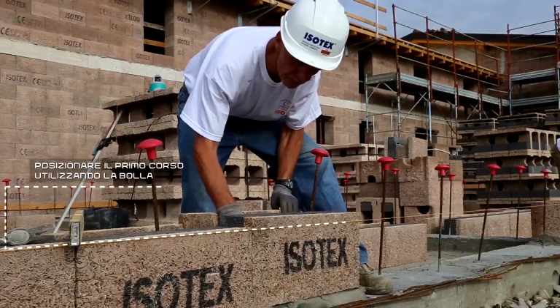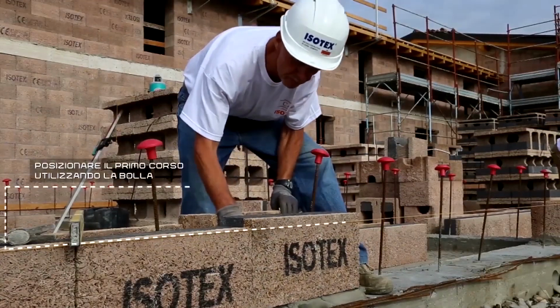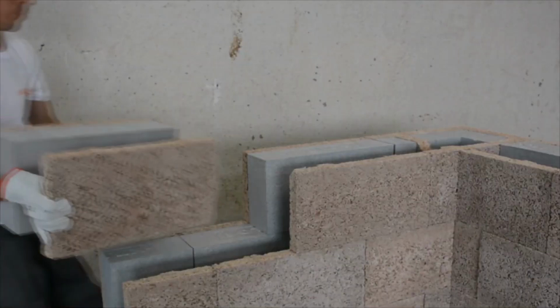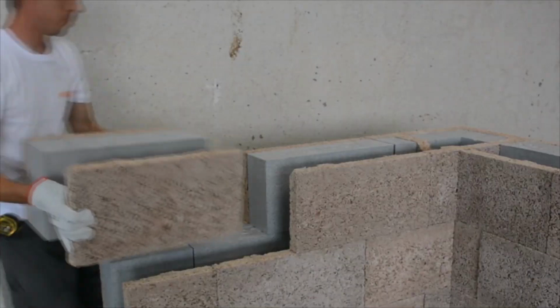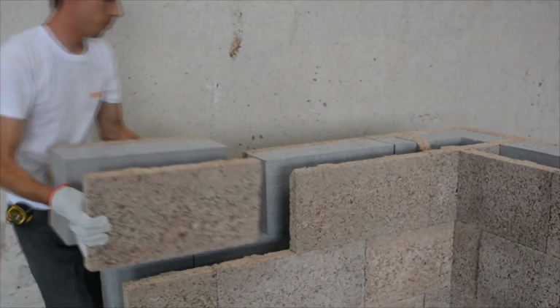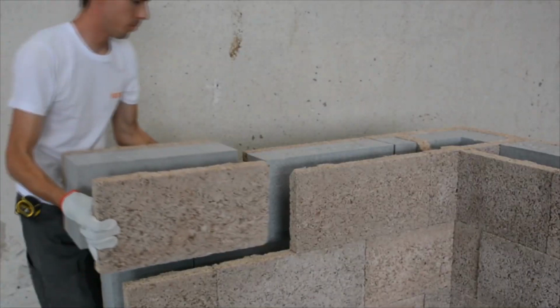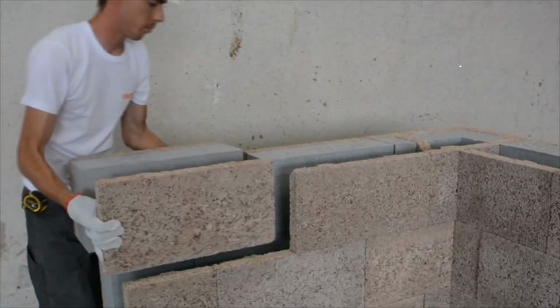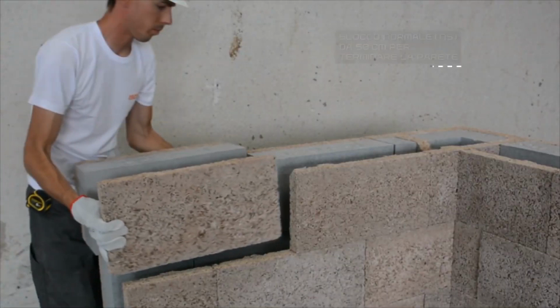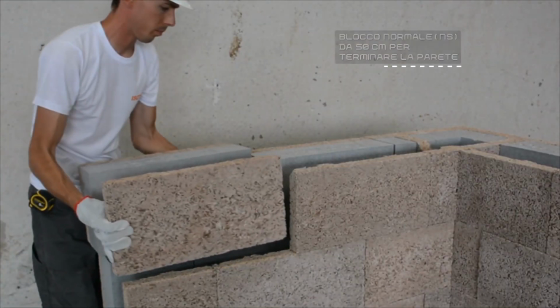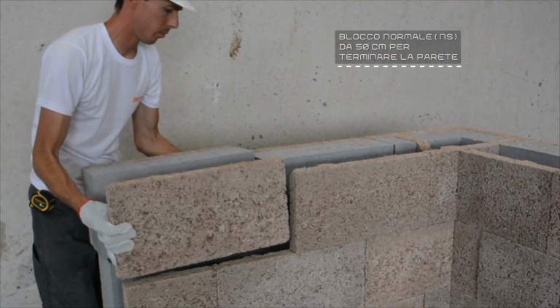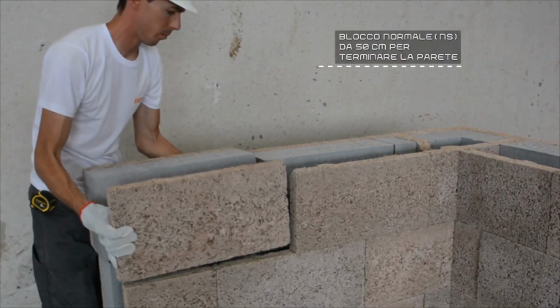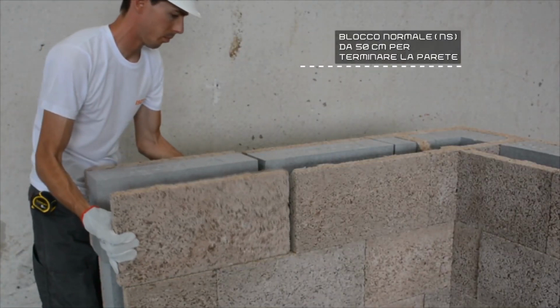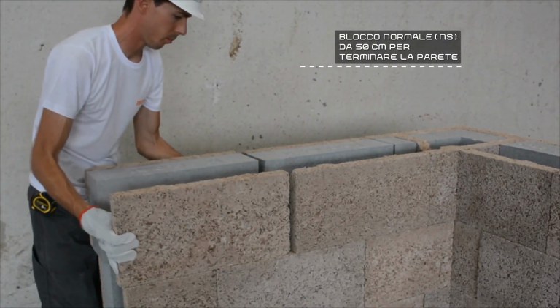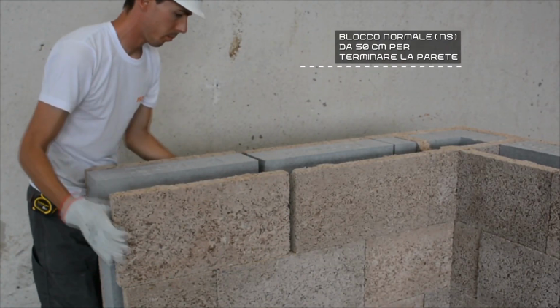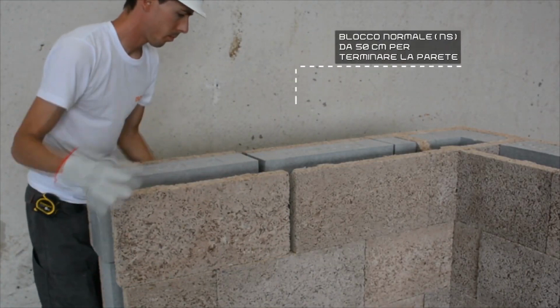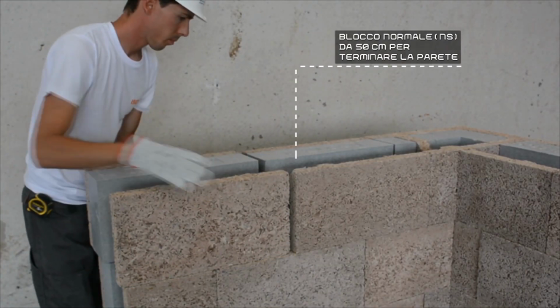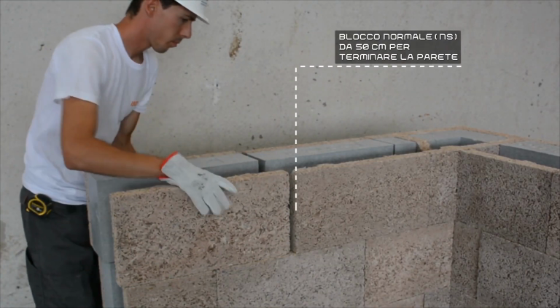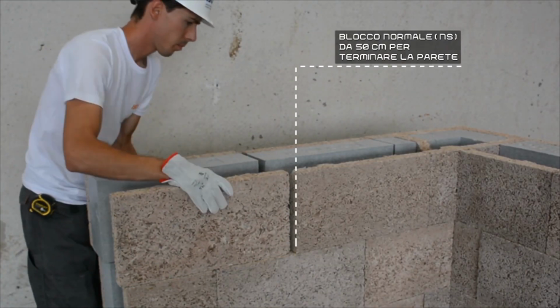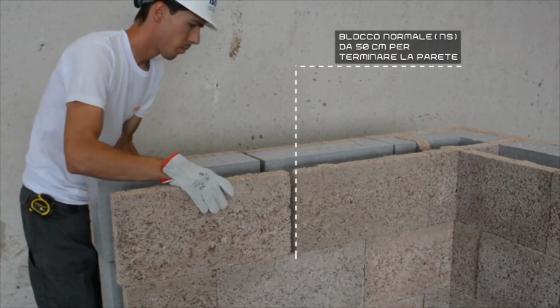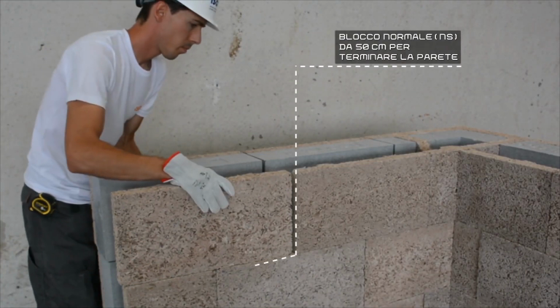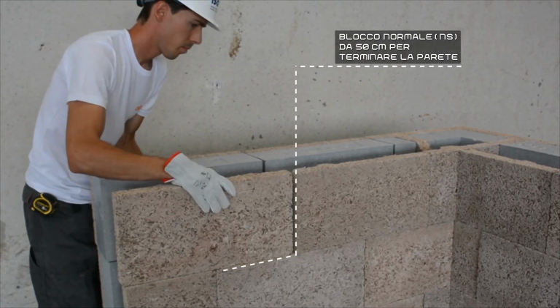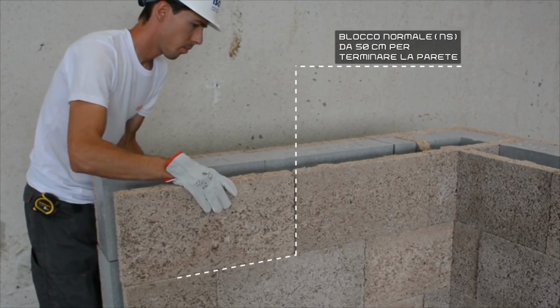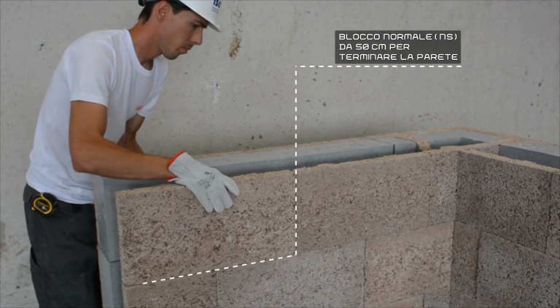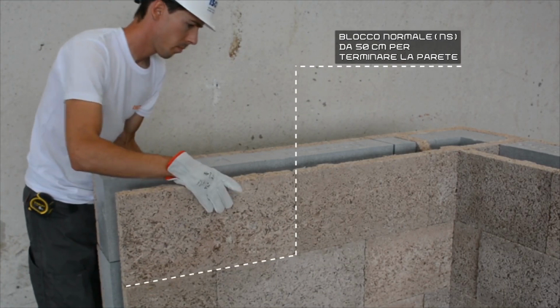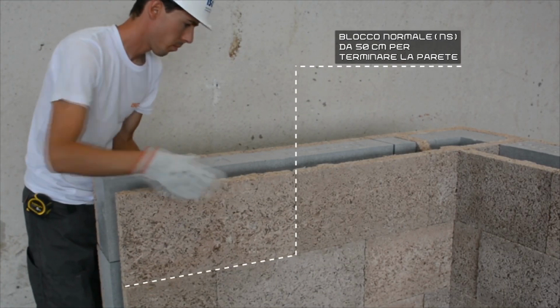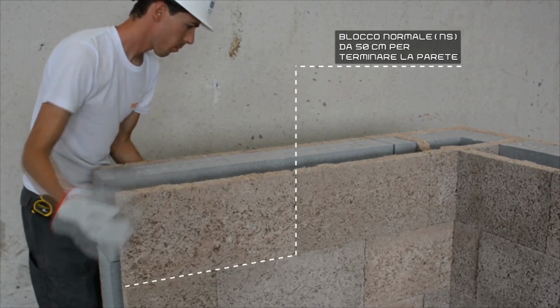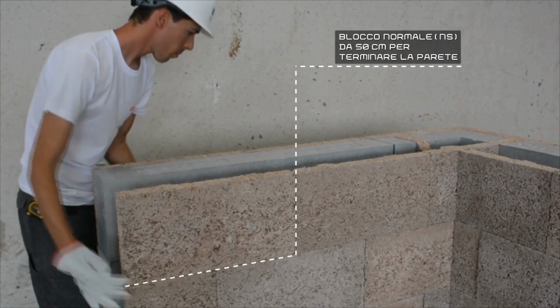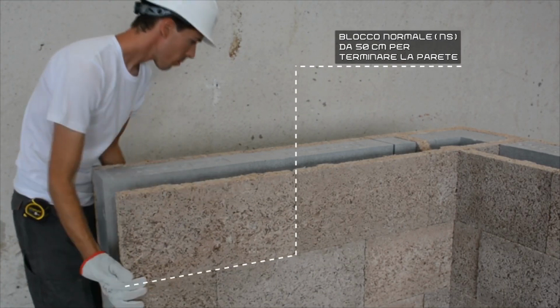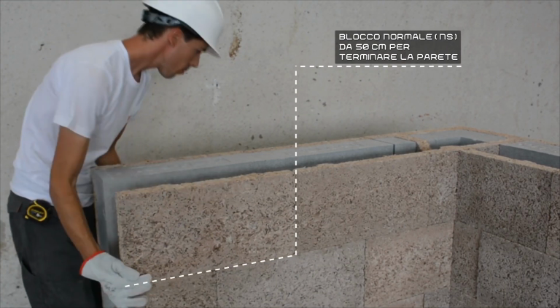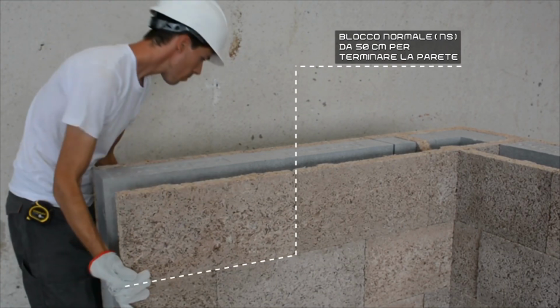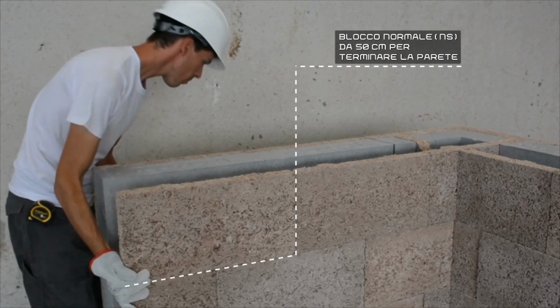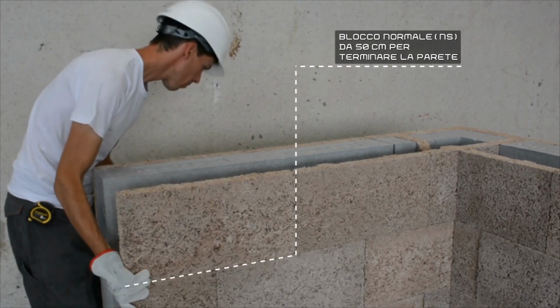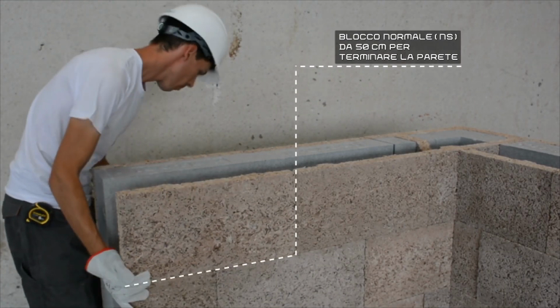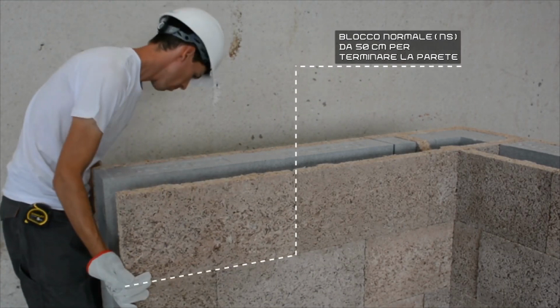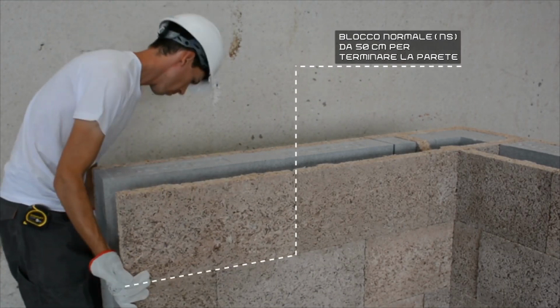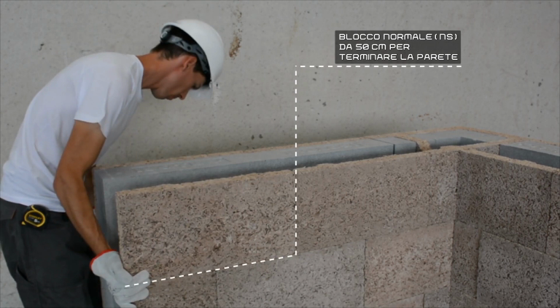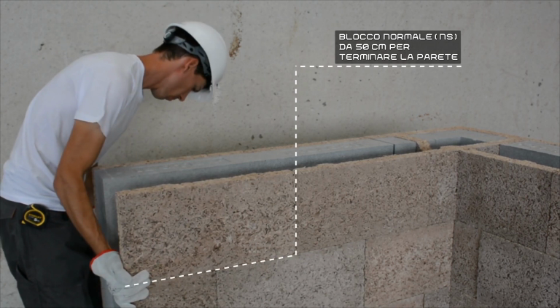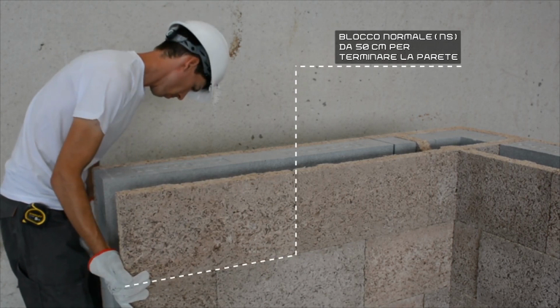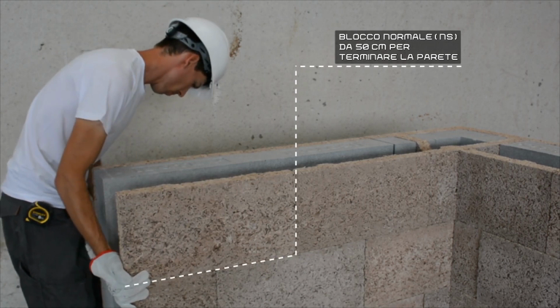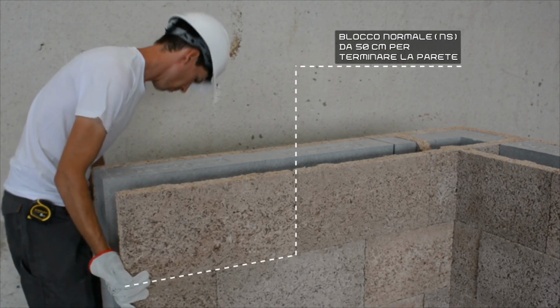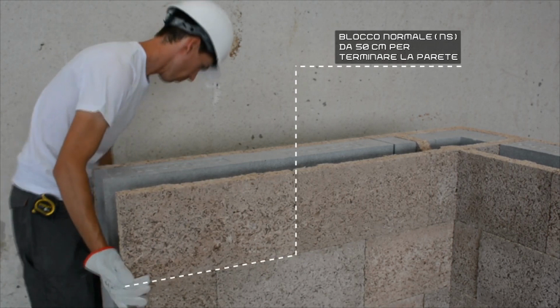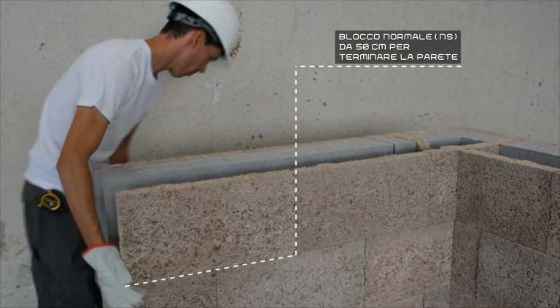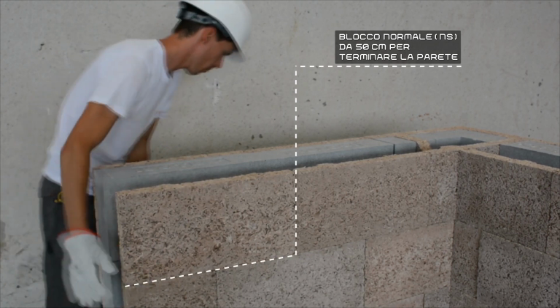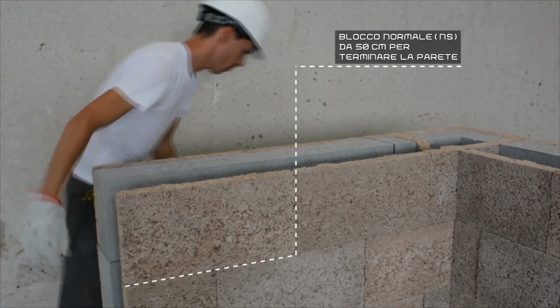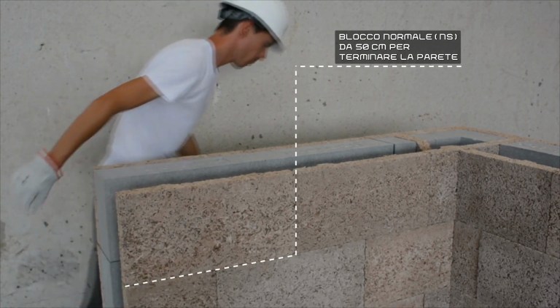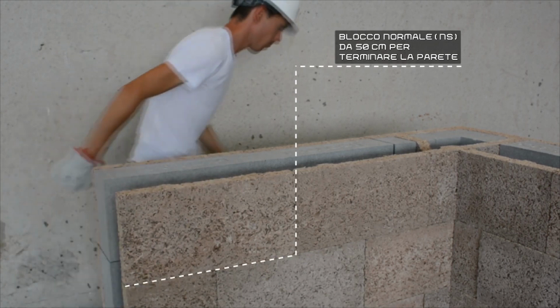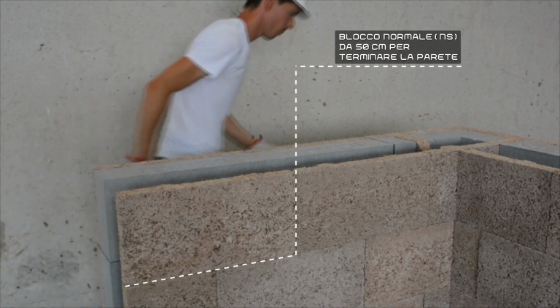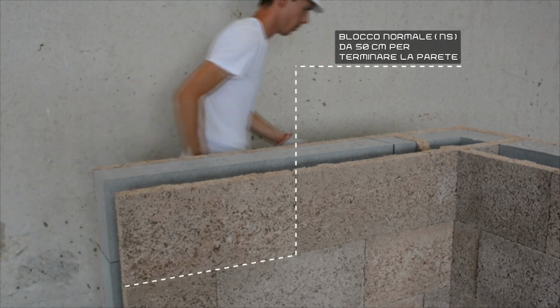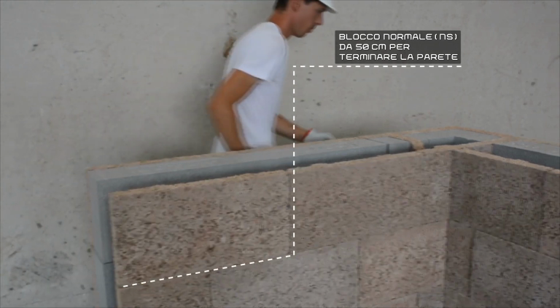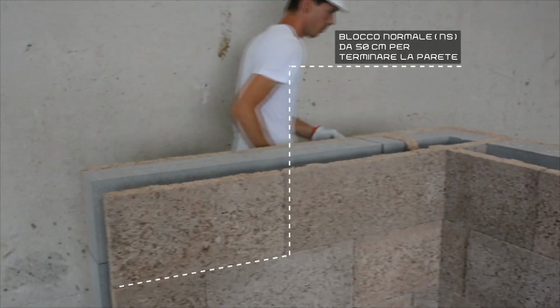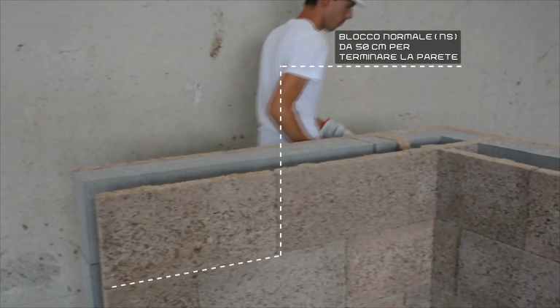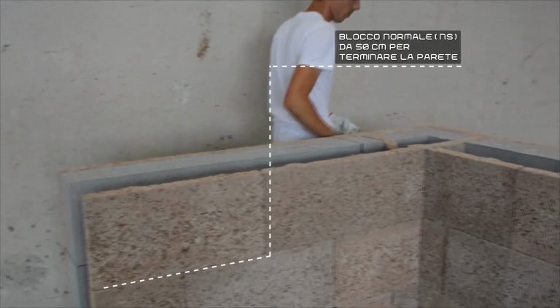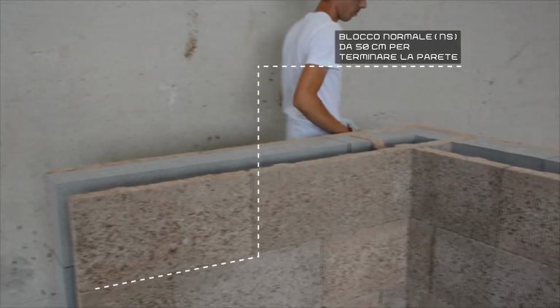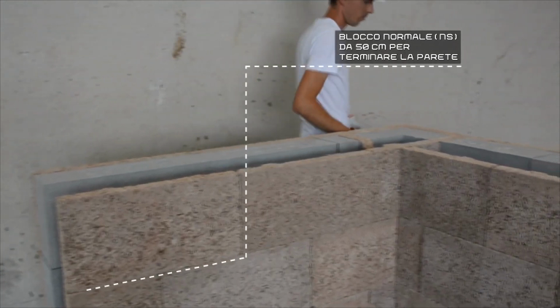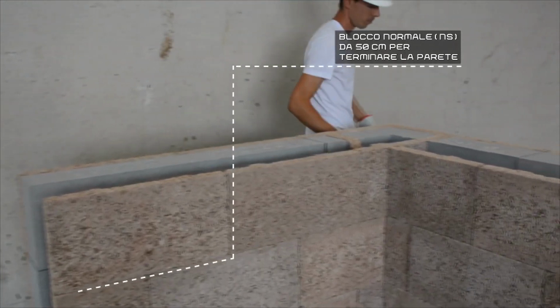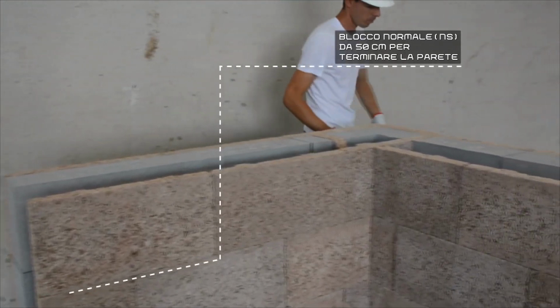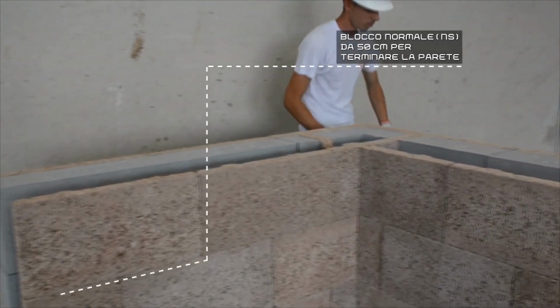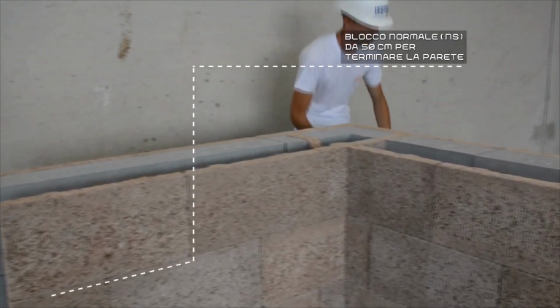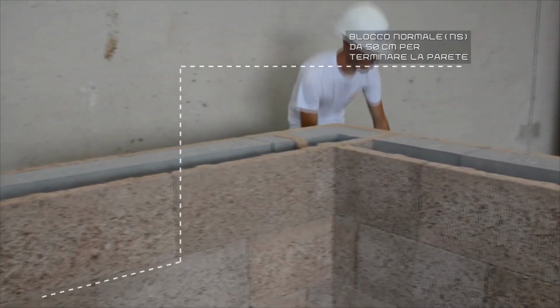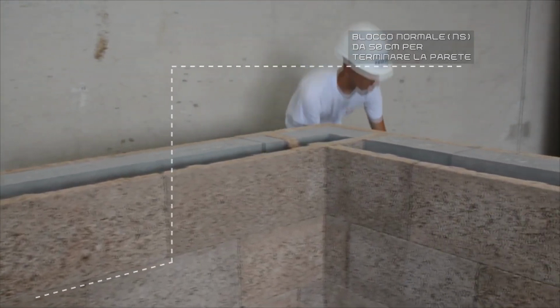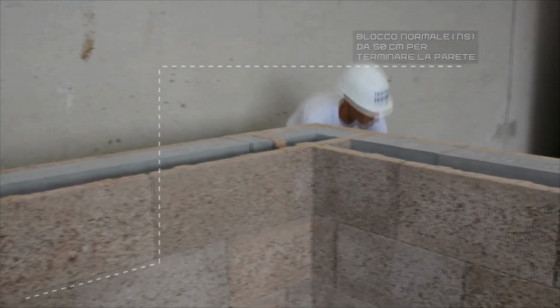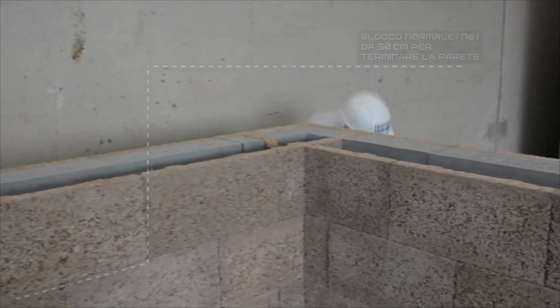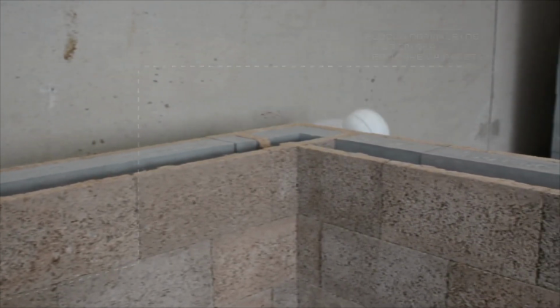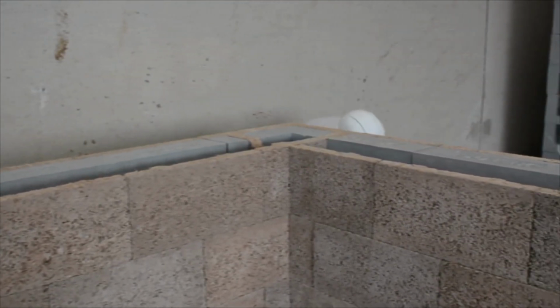Standard Iso Tex blocks come in 50 by 10 by 25 centimeter dimensions and are excellent for dividing rooms in apartments.